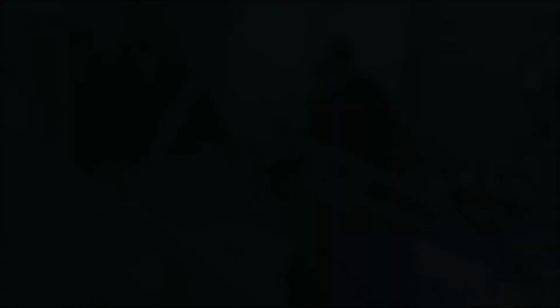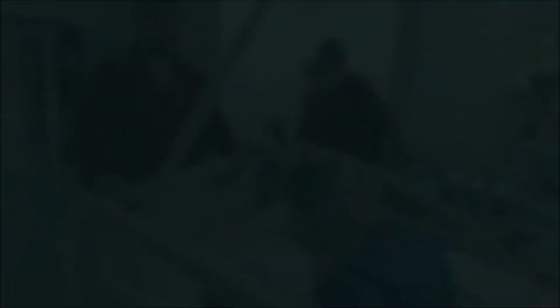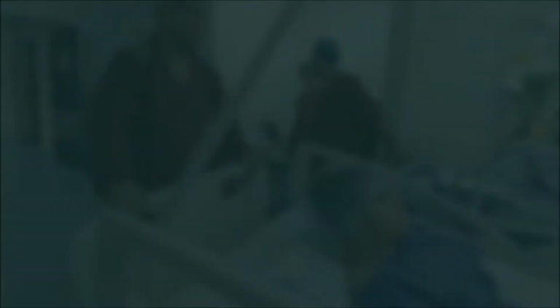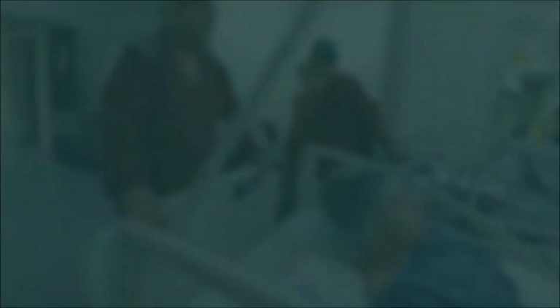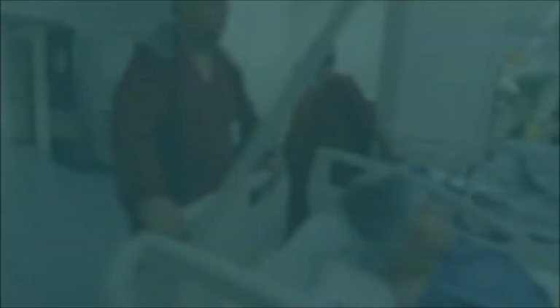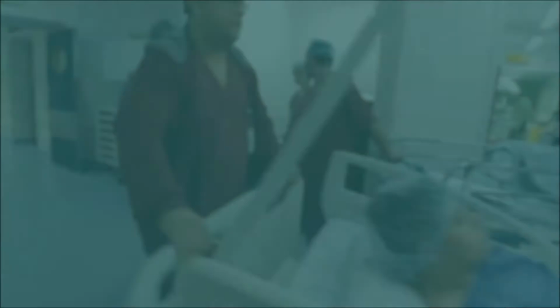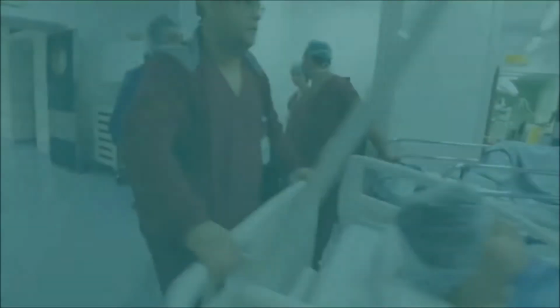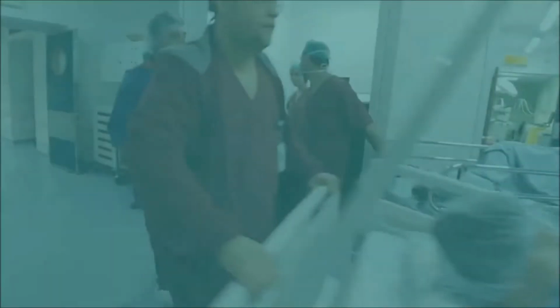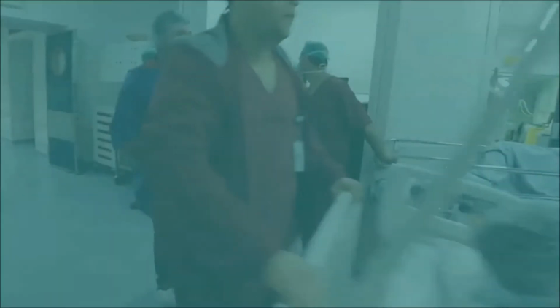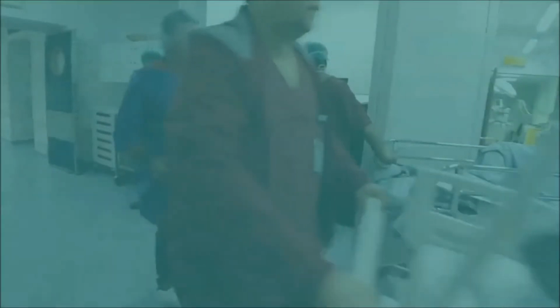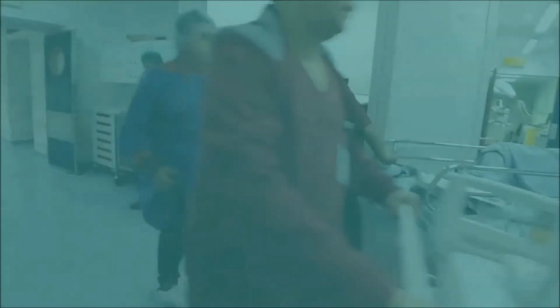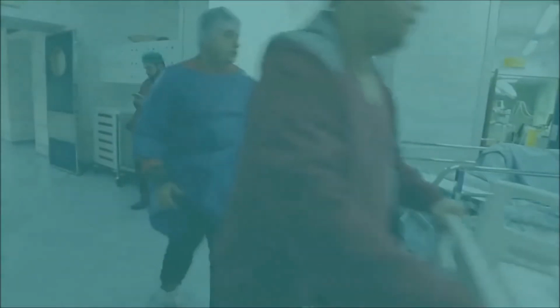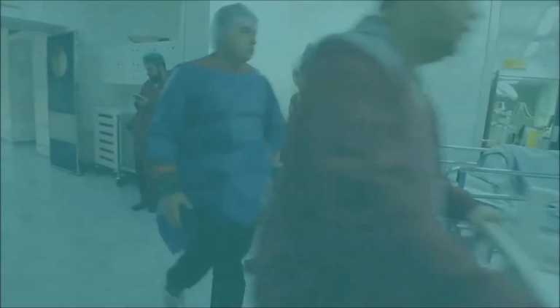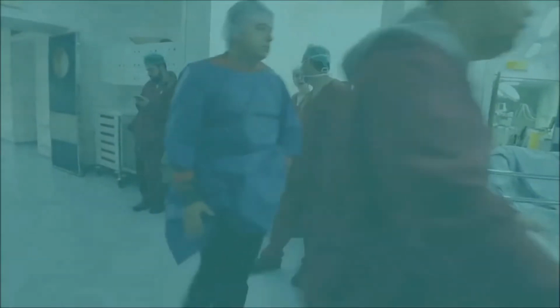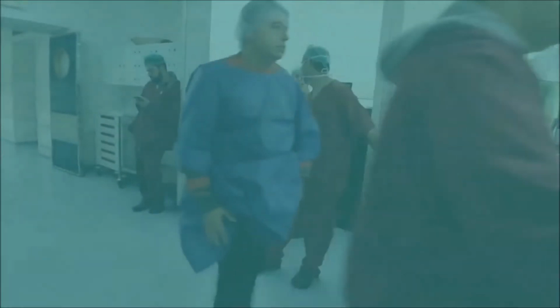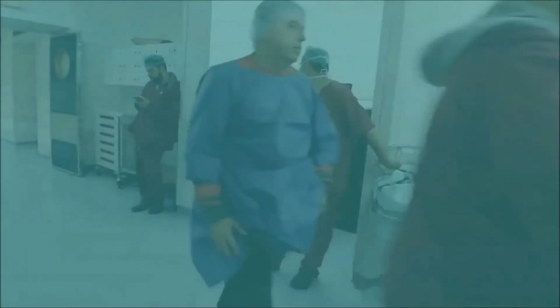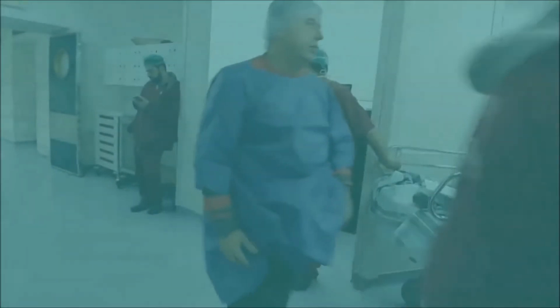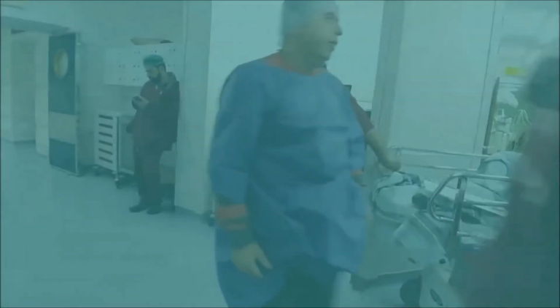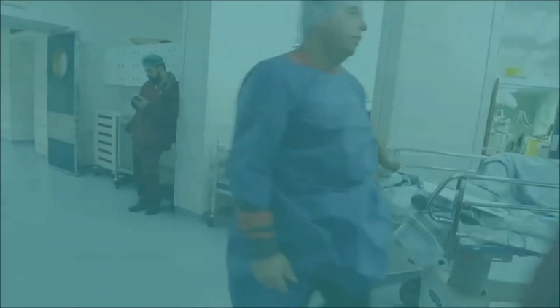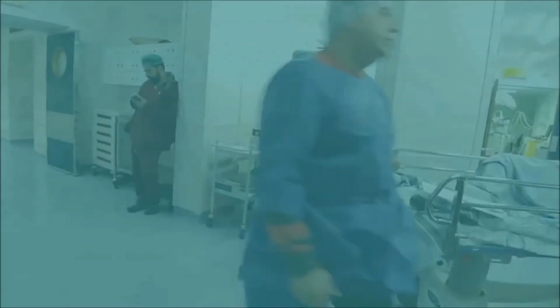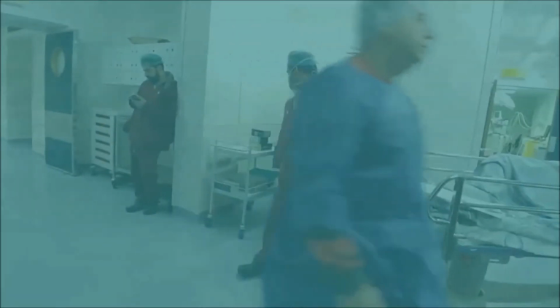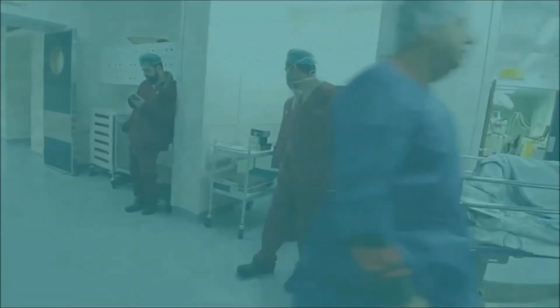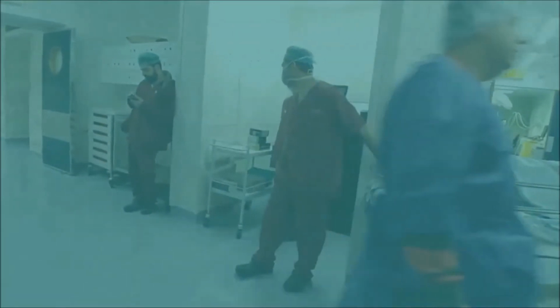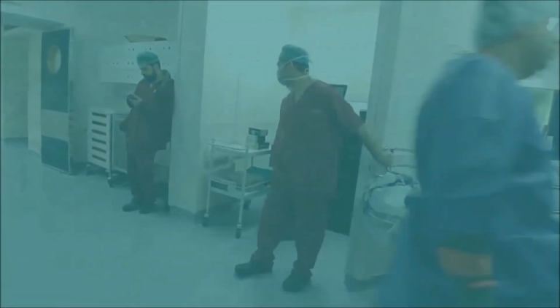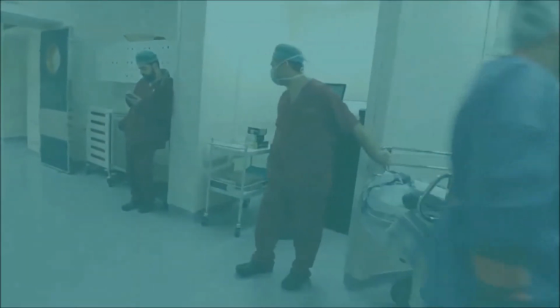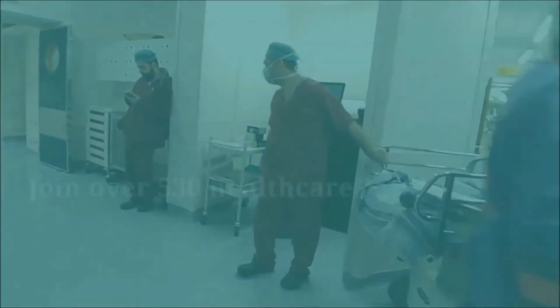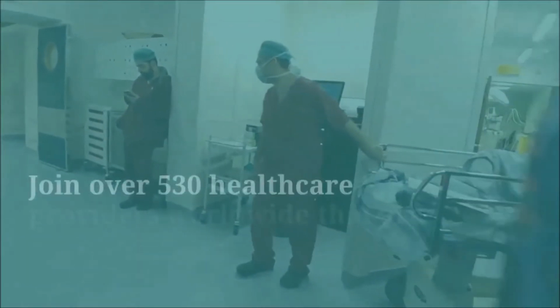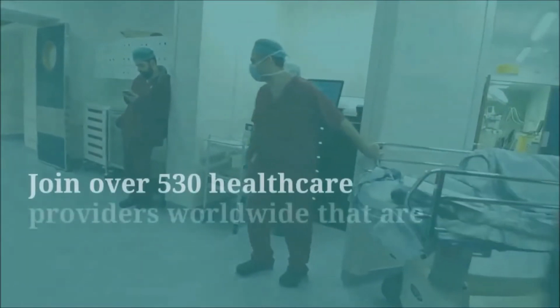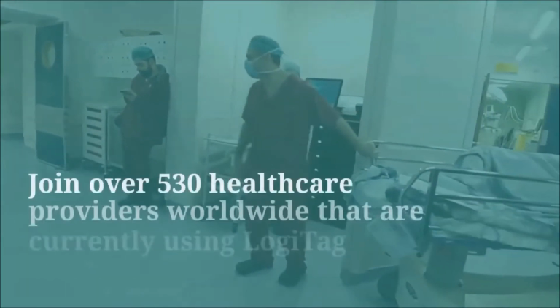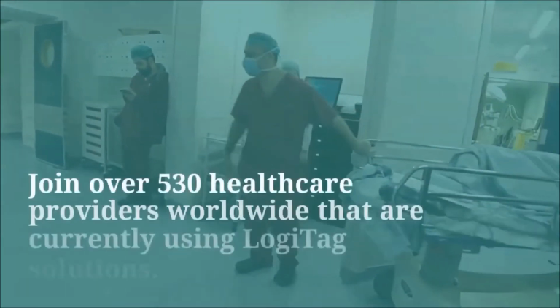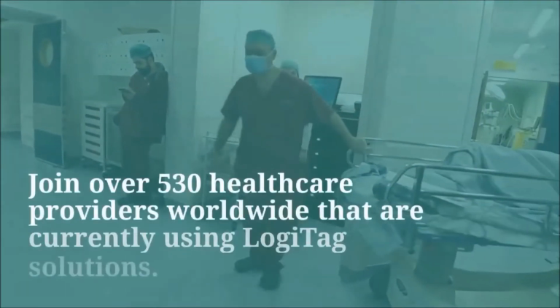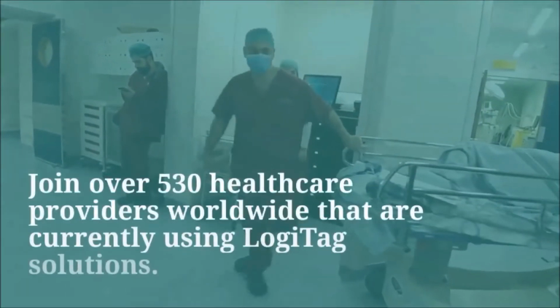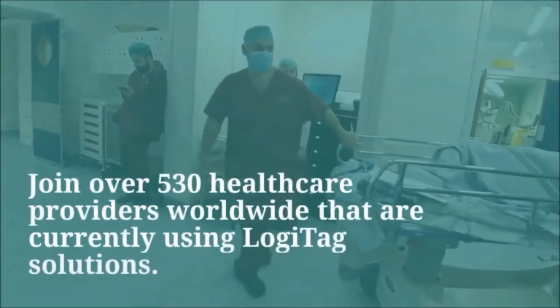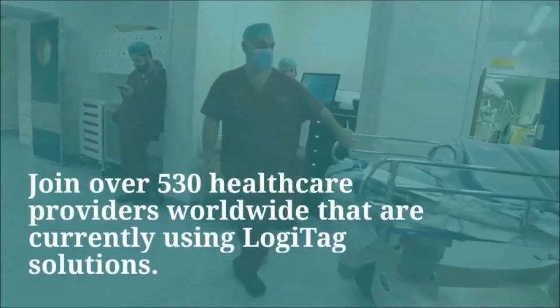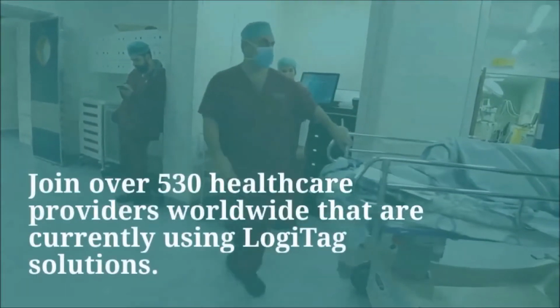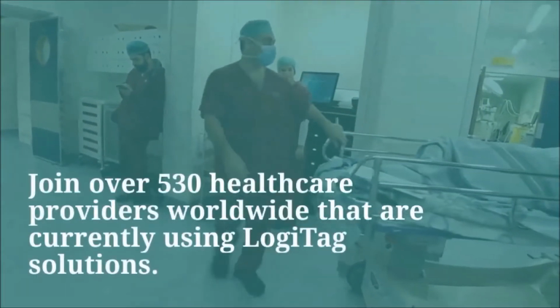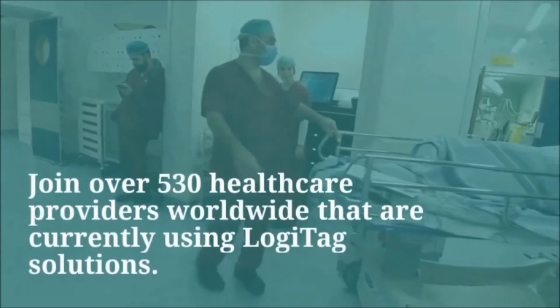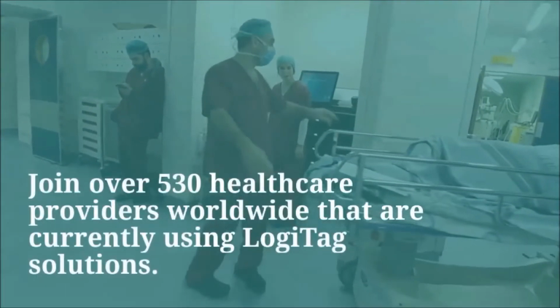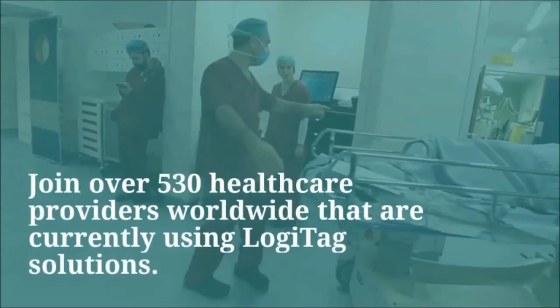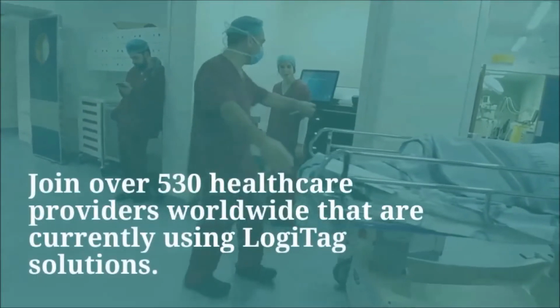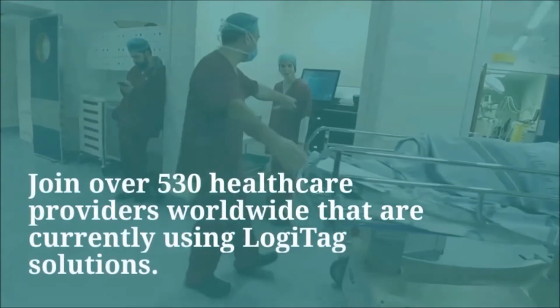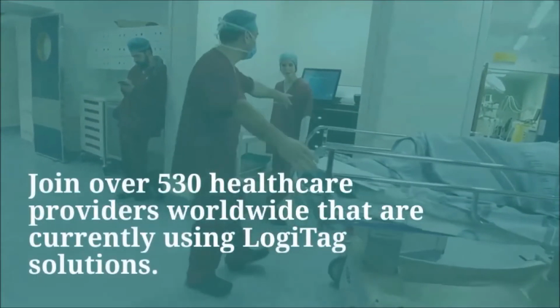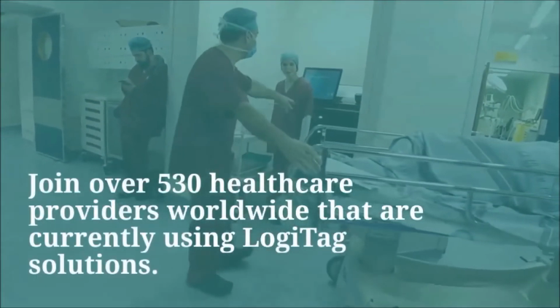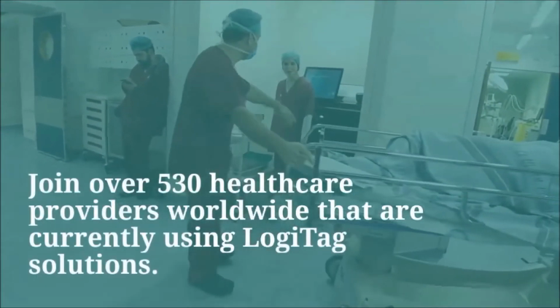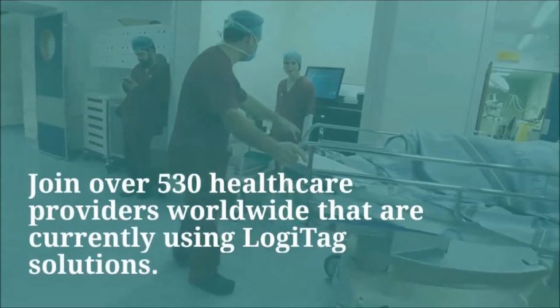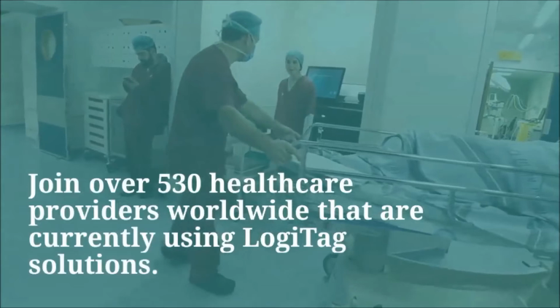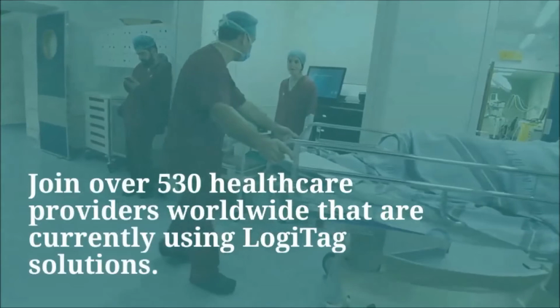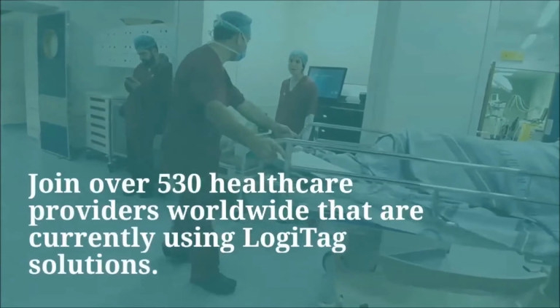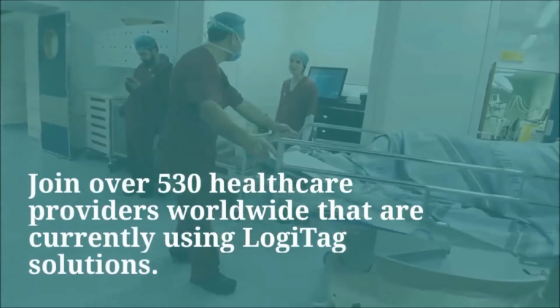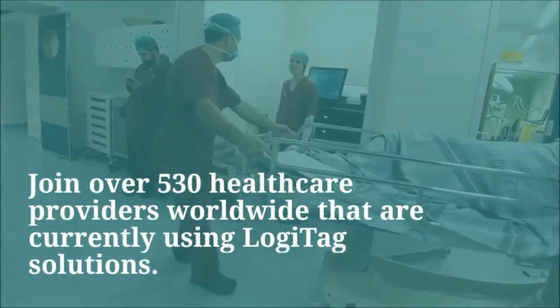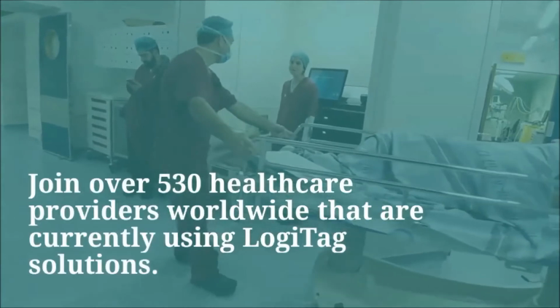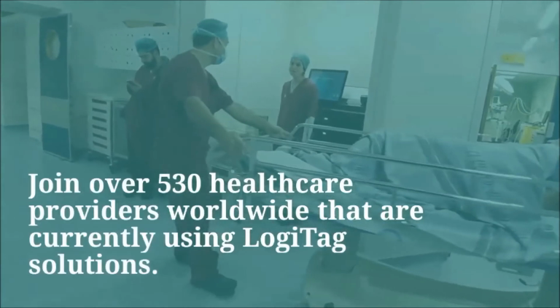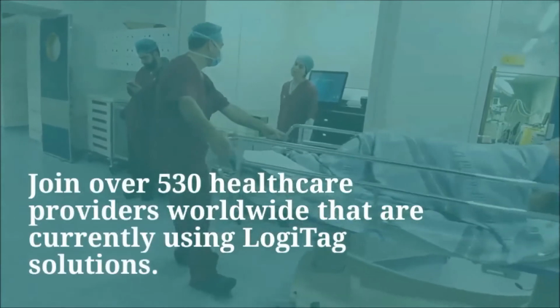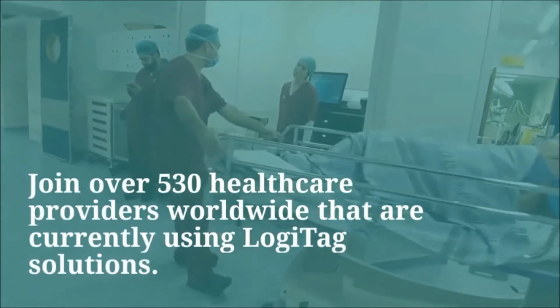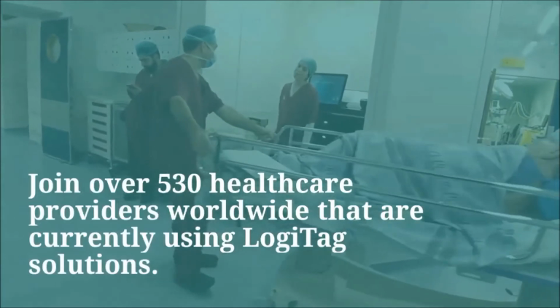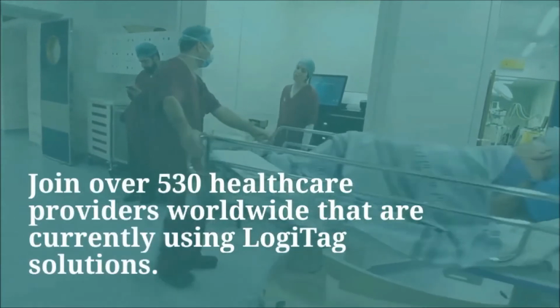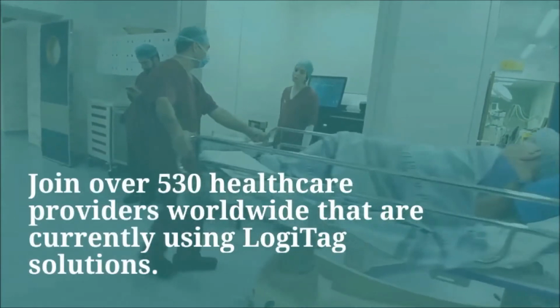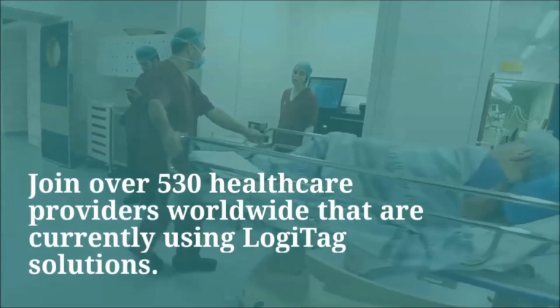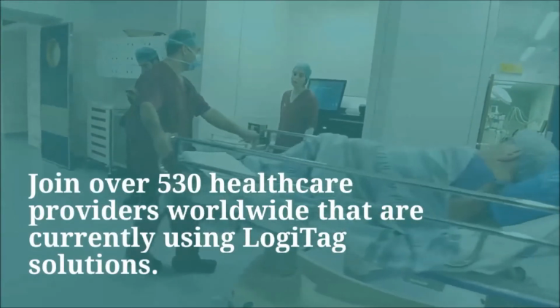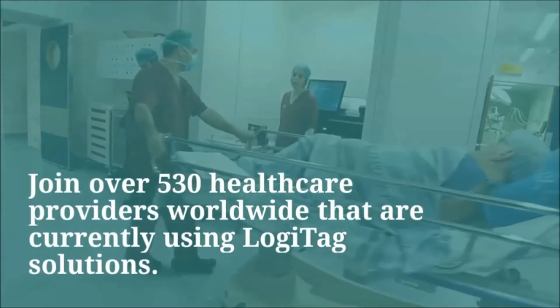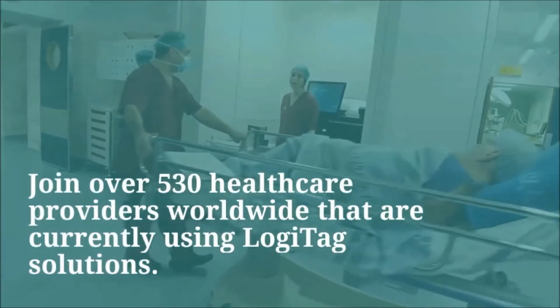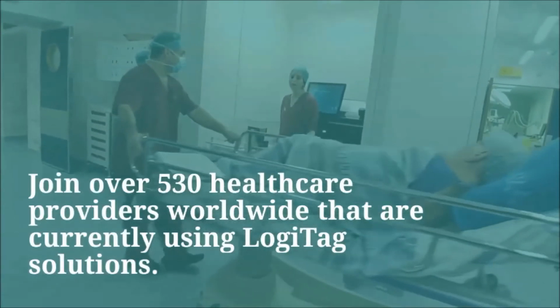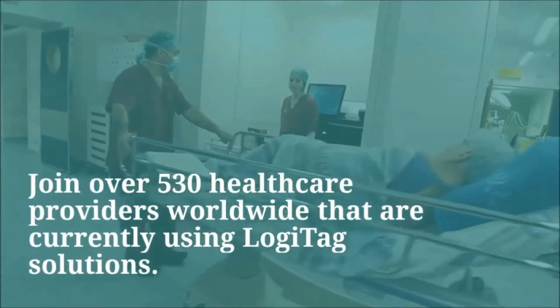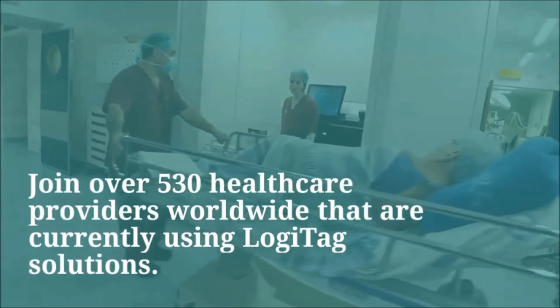Logitech cost-effectively solves the pressing inventory and billing challenges that hospitals face today.